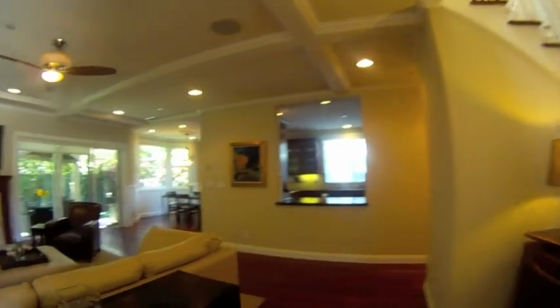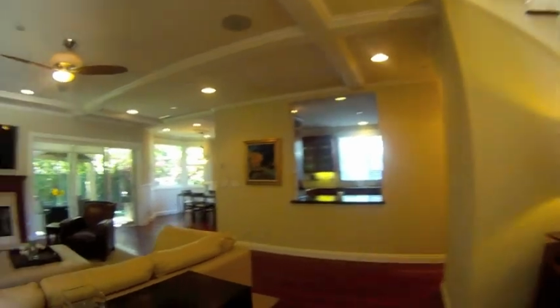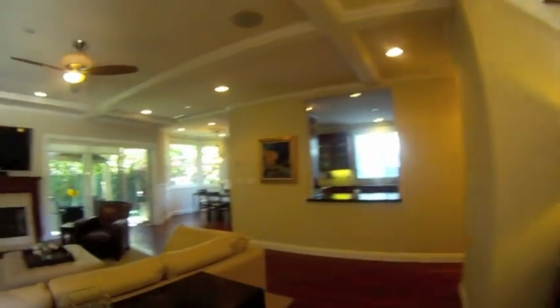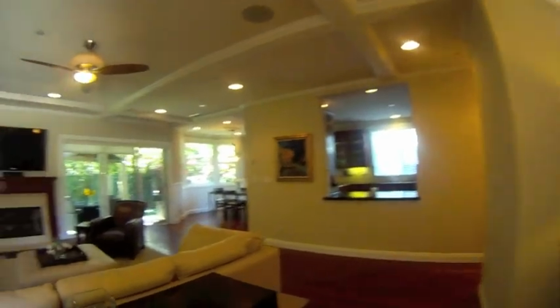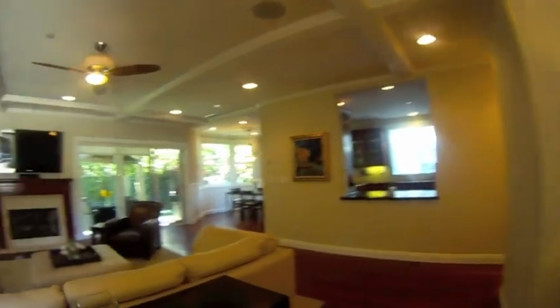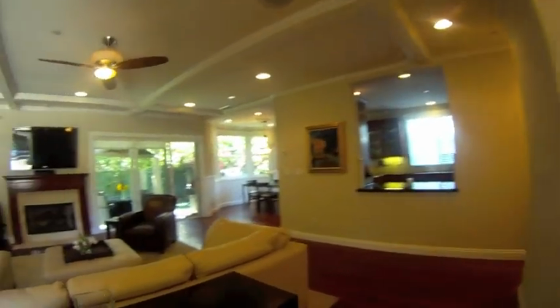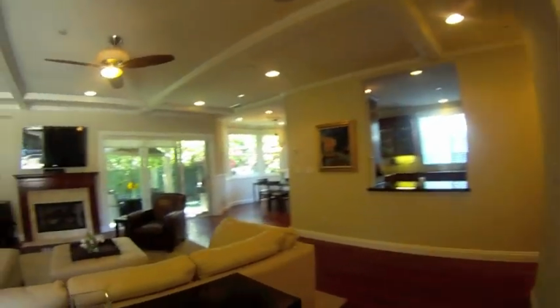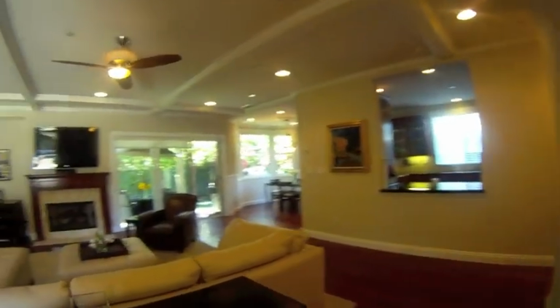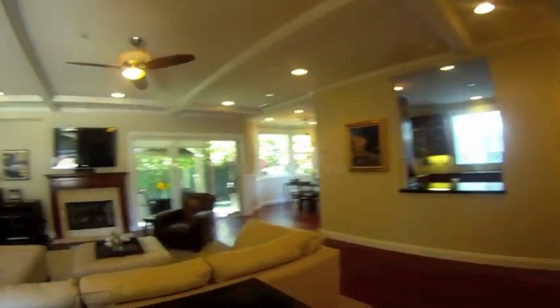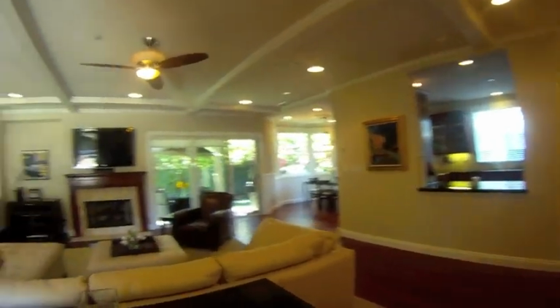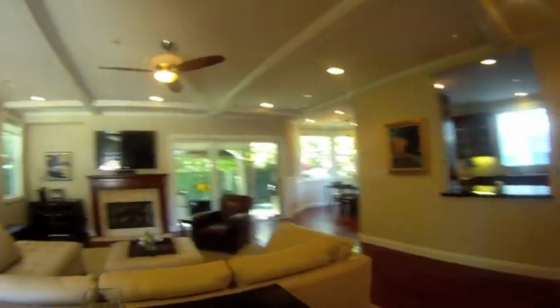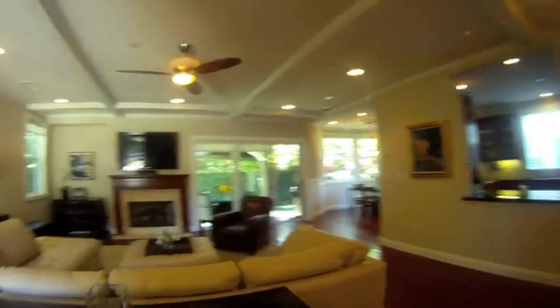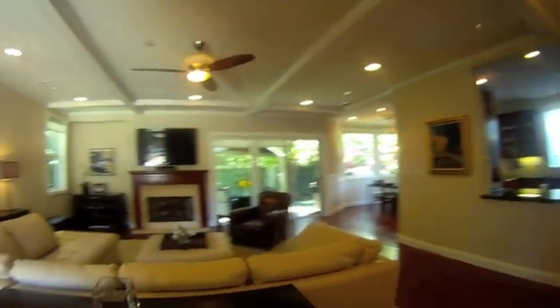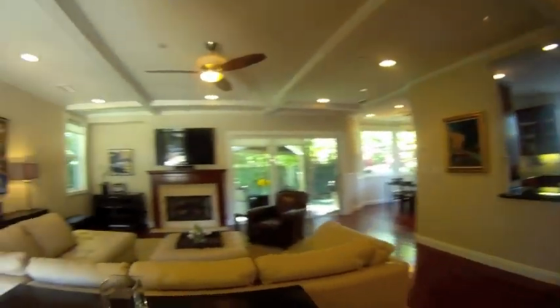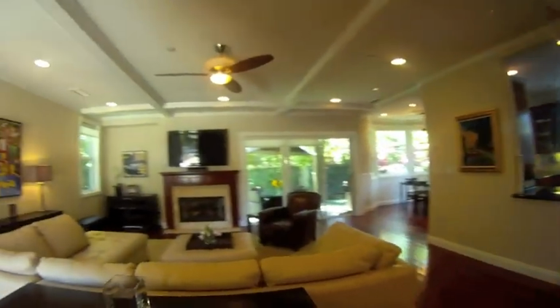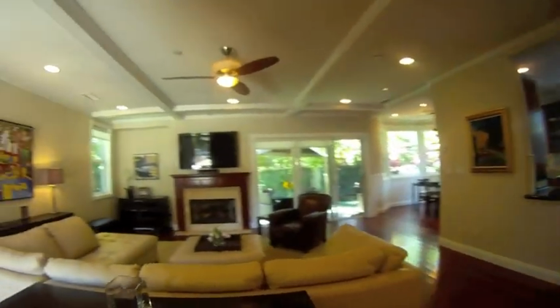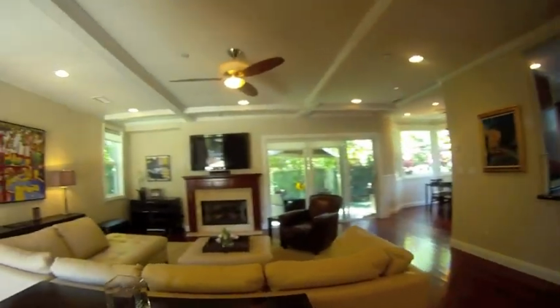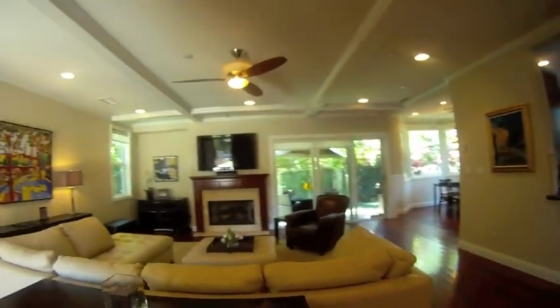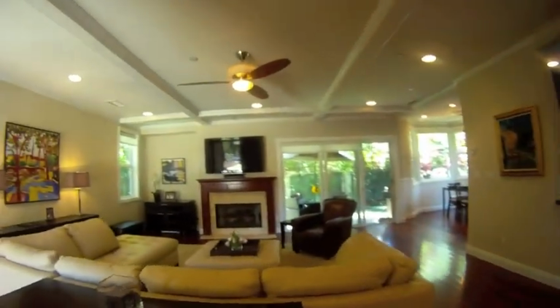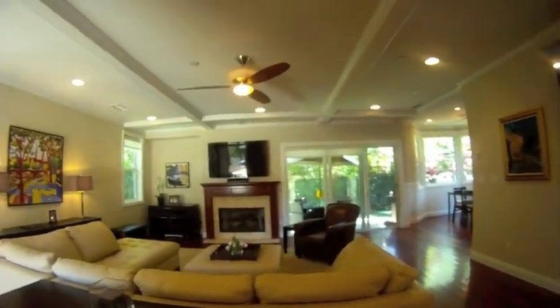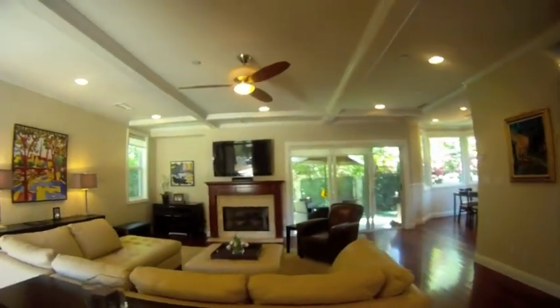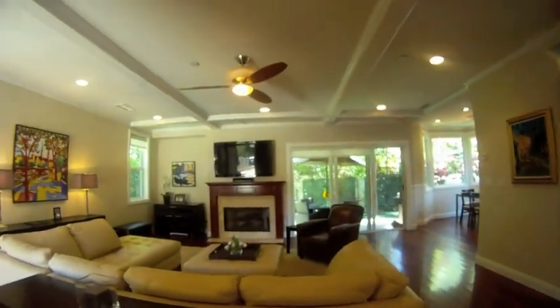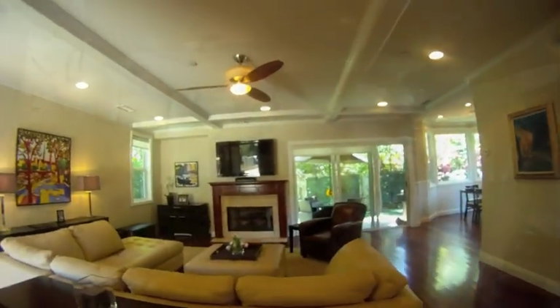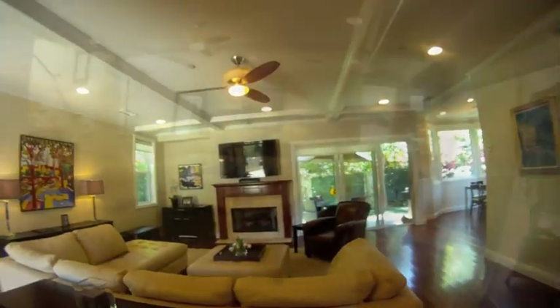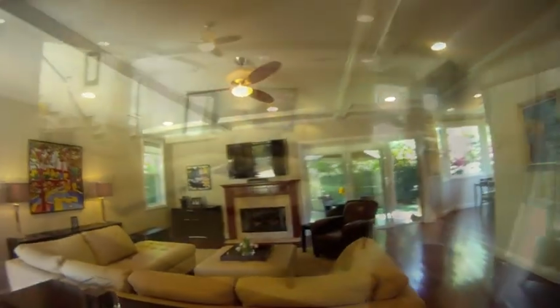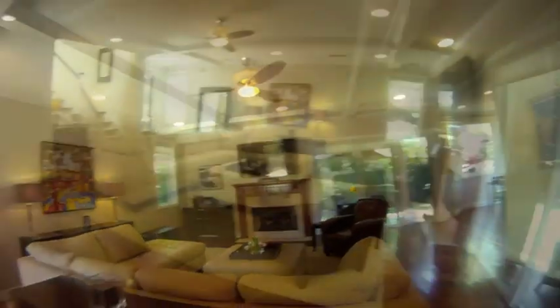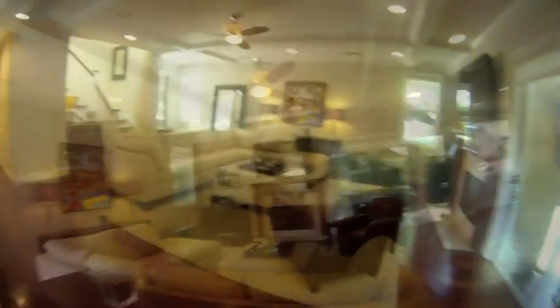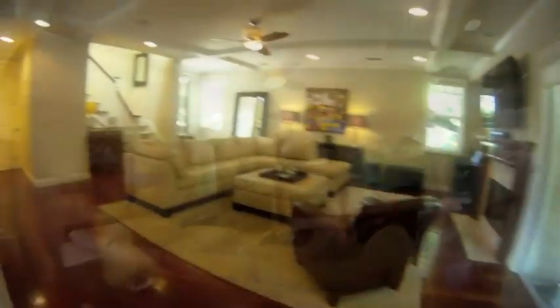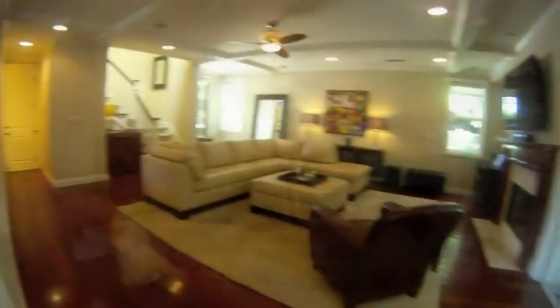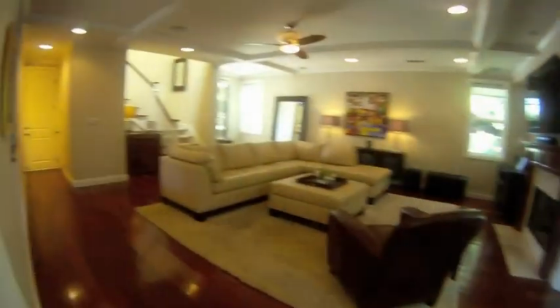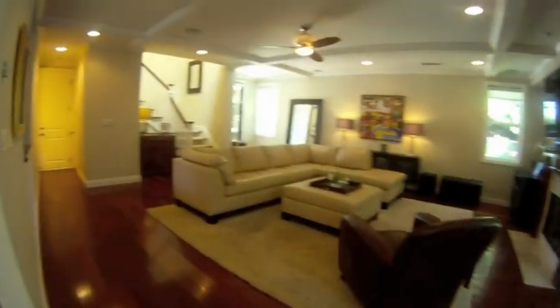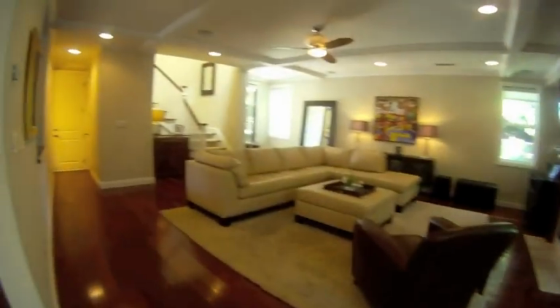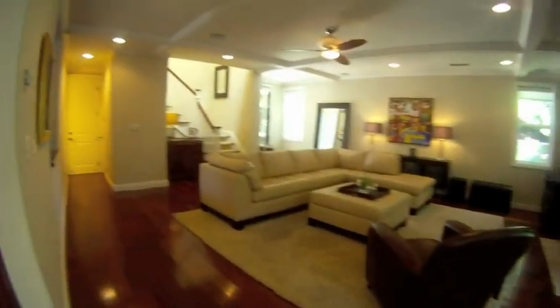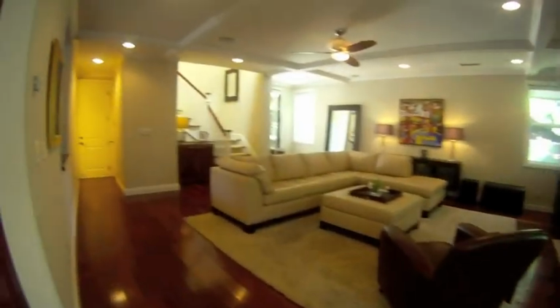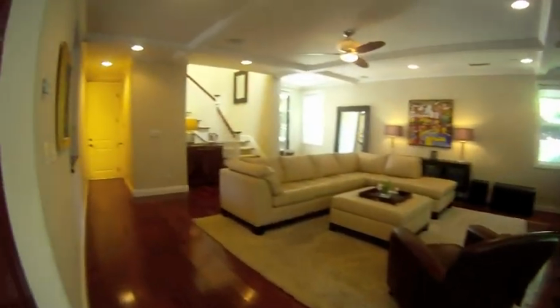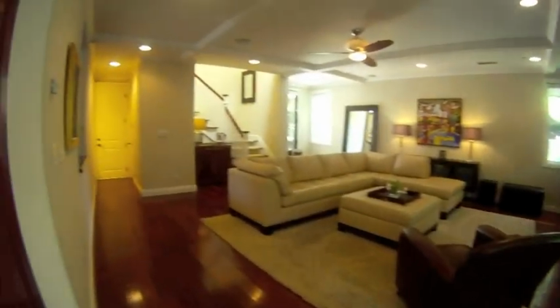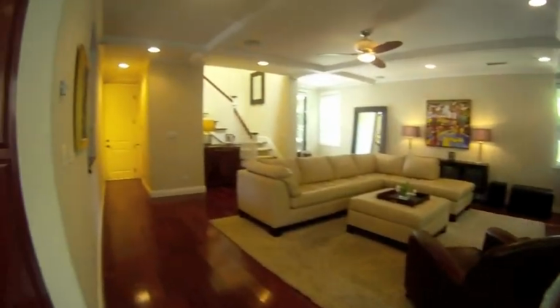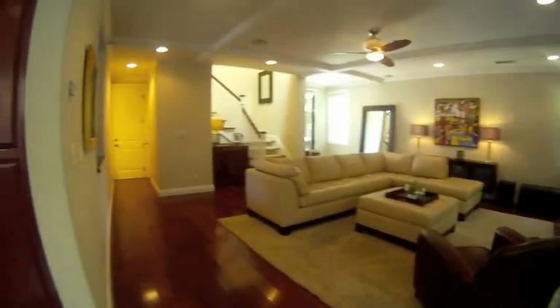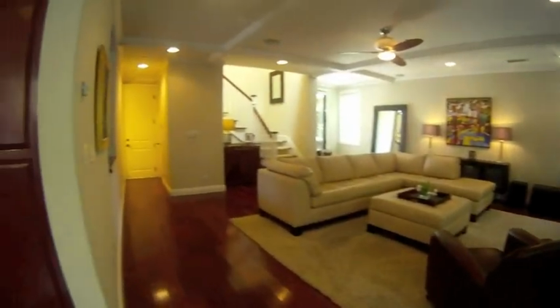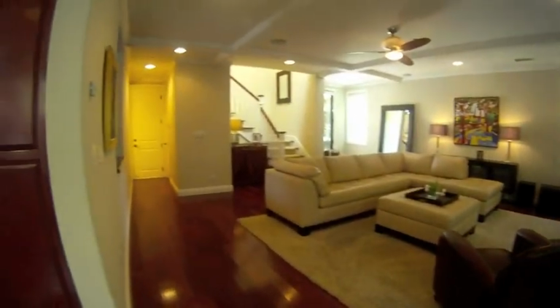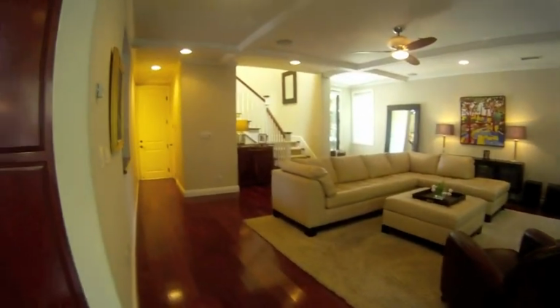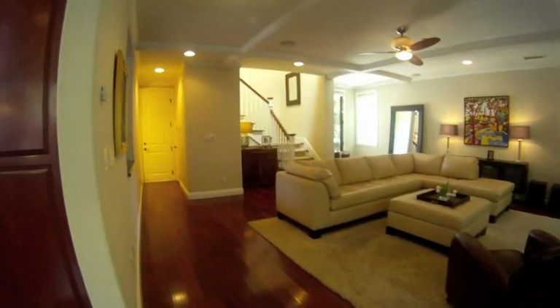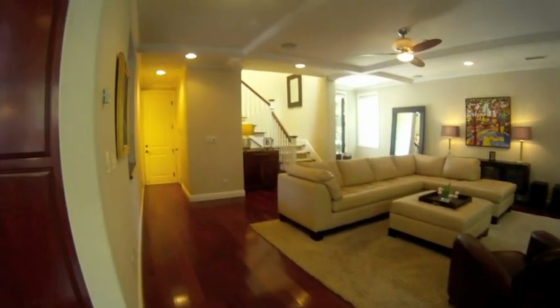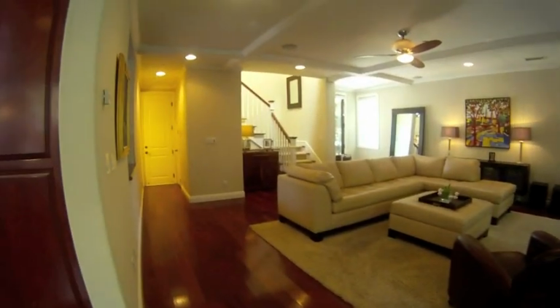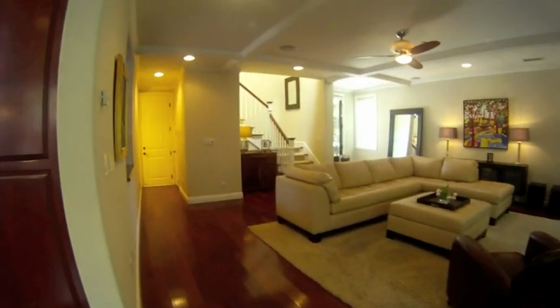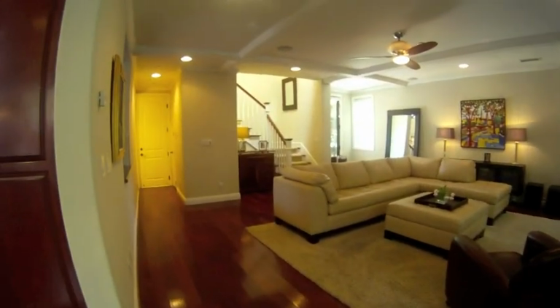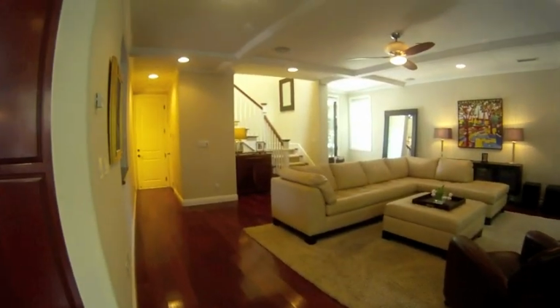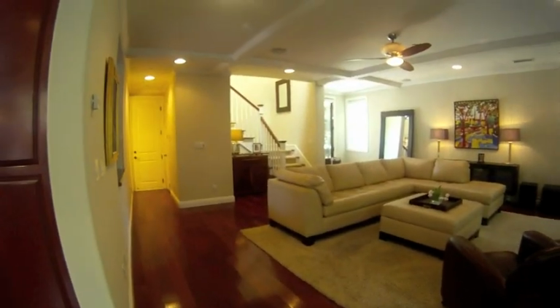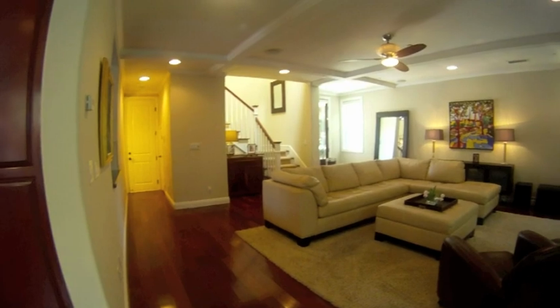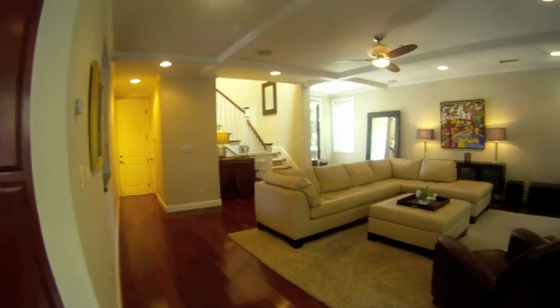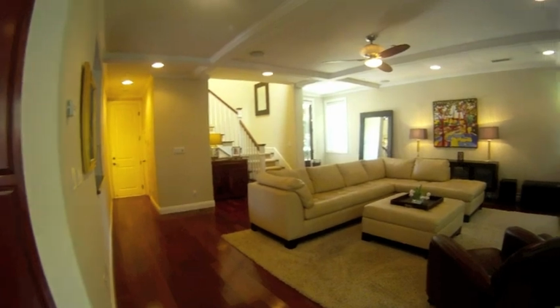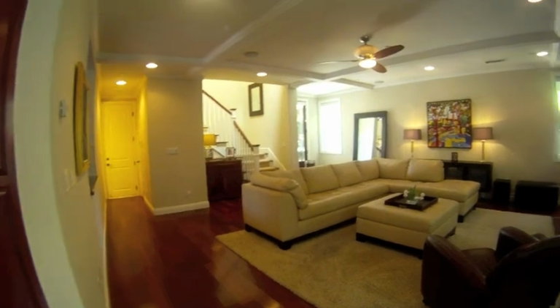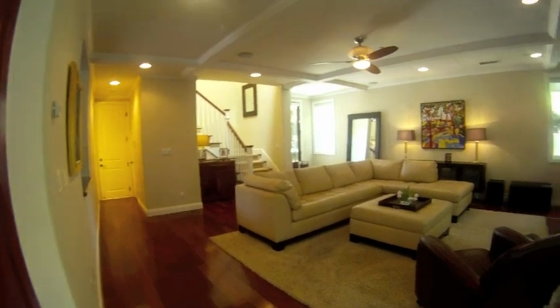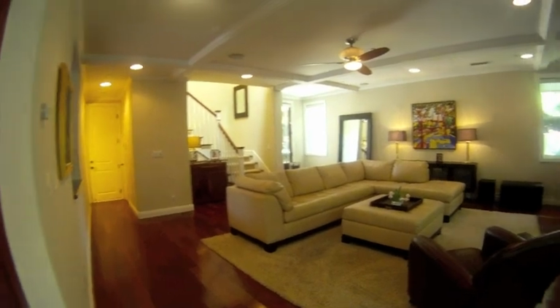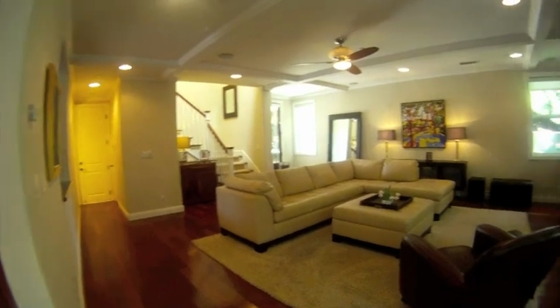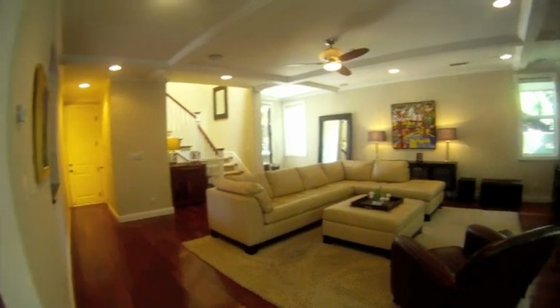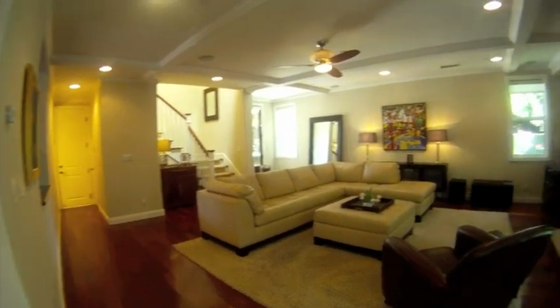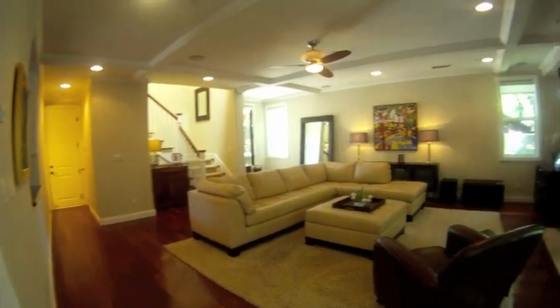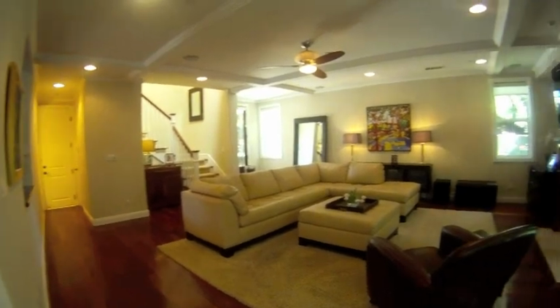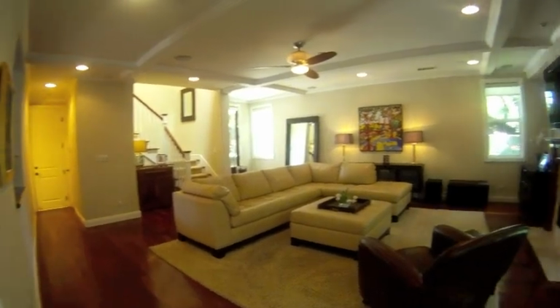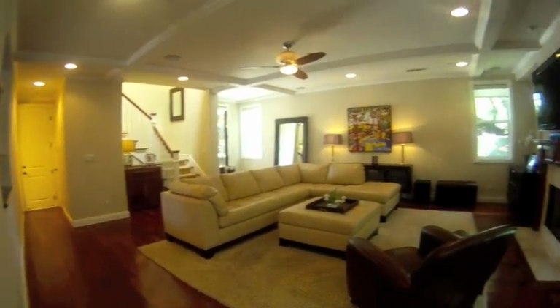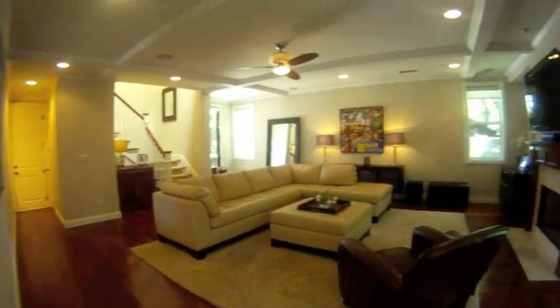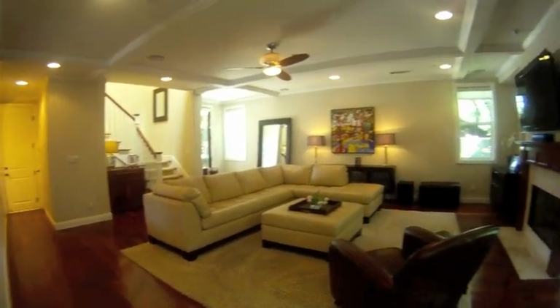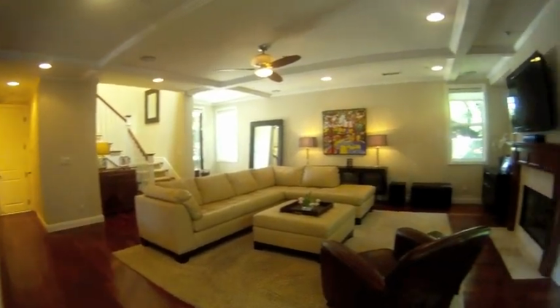As we enter the house we come into the living room. This spacious and open room has coffered style ceilings and Brazilian cherry wood floors.